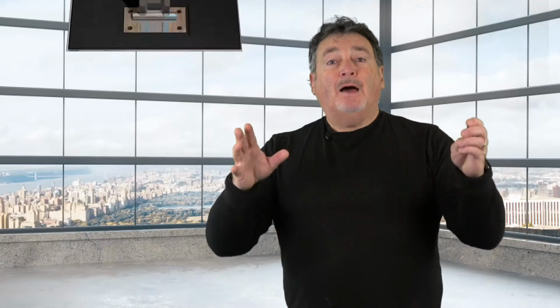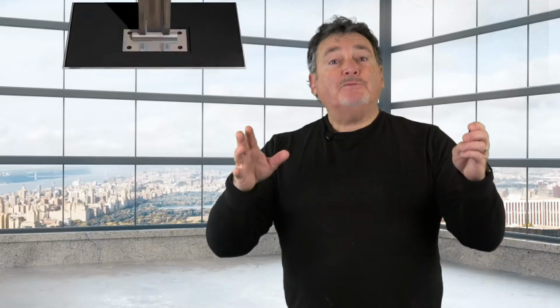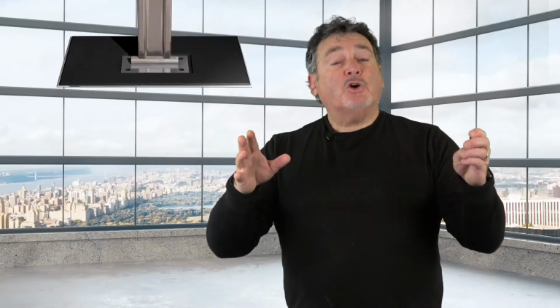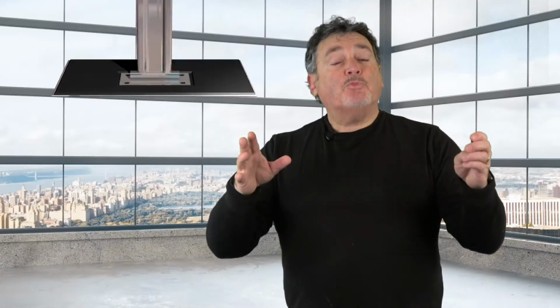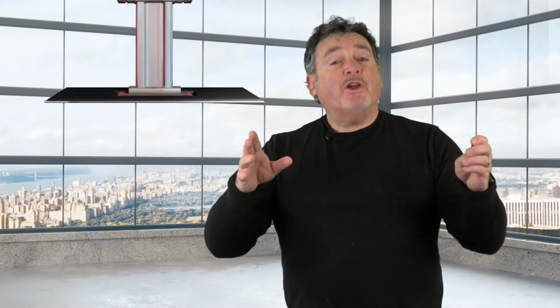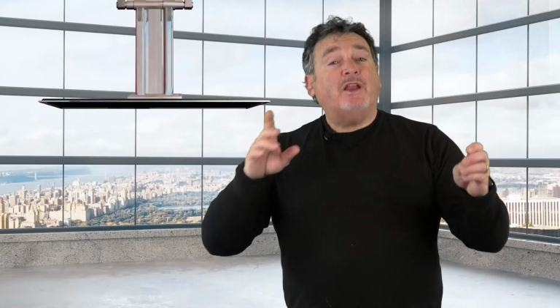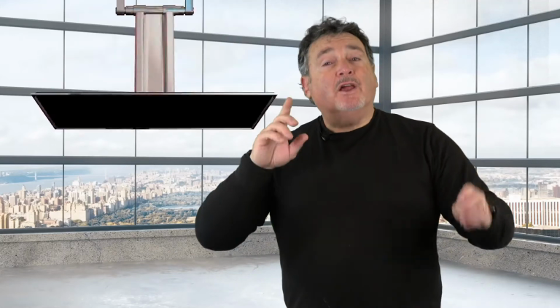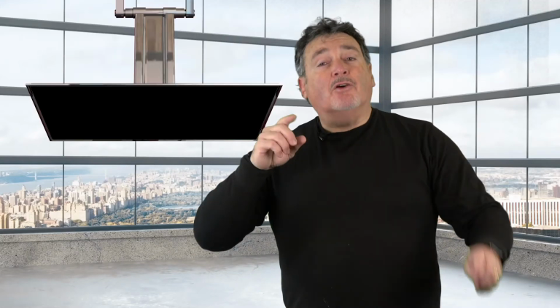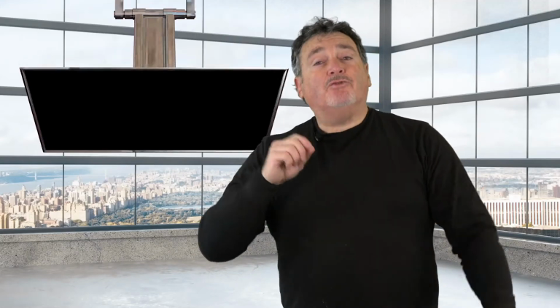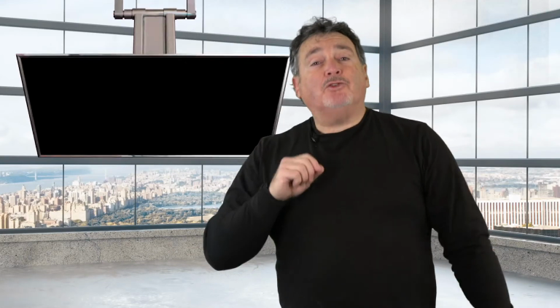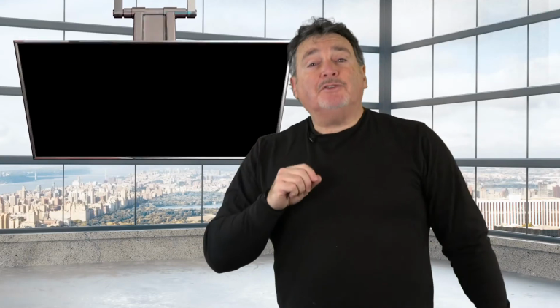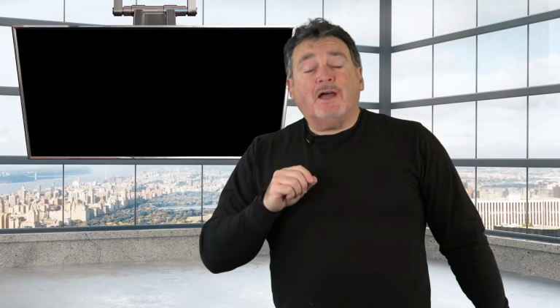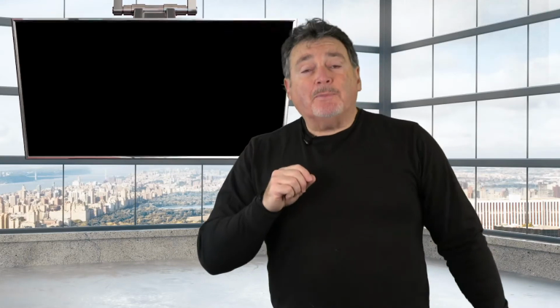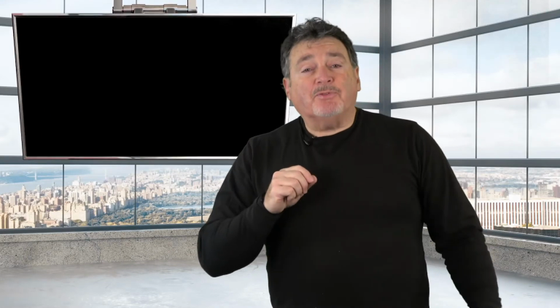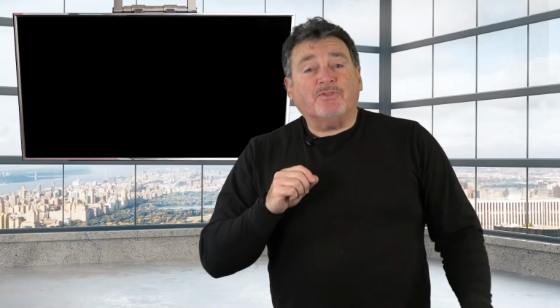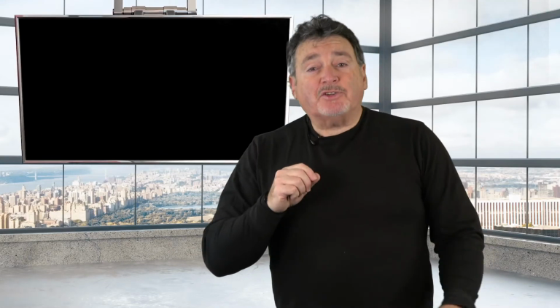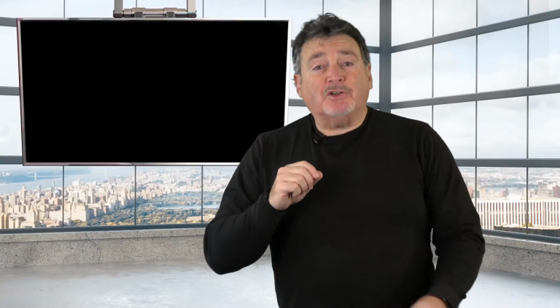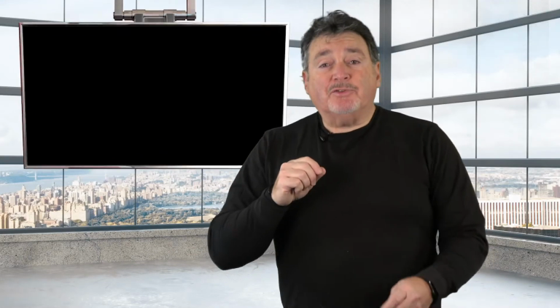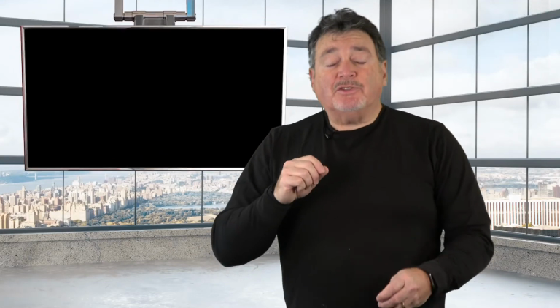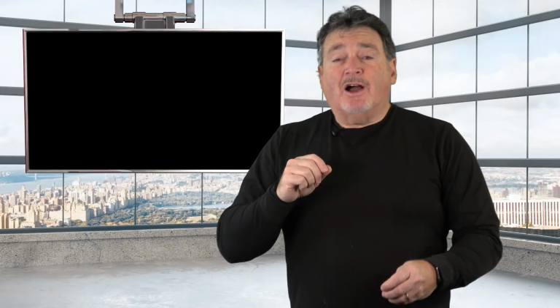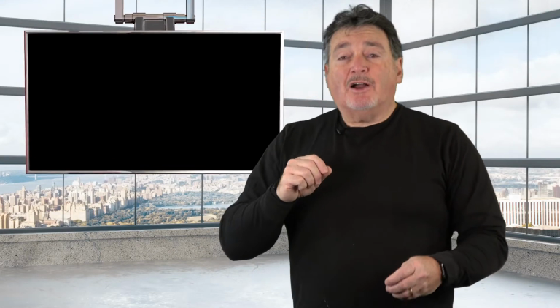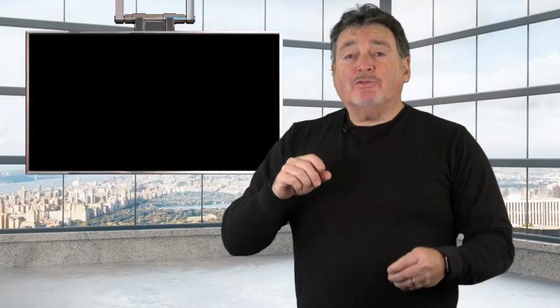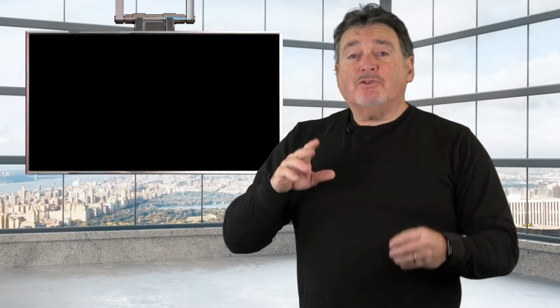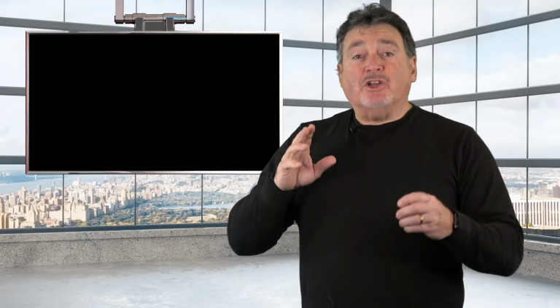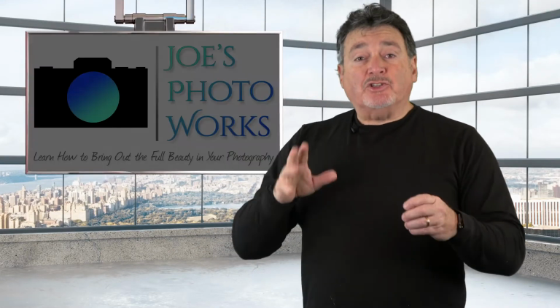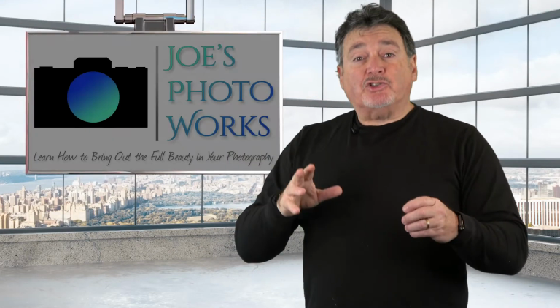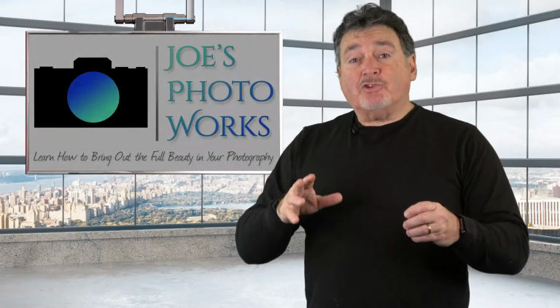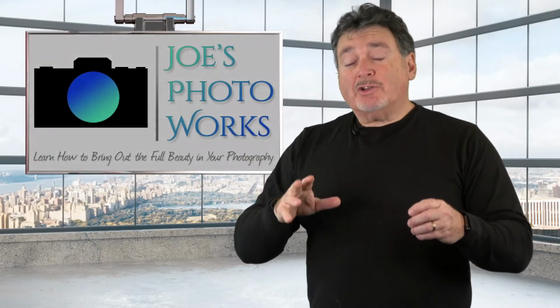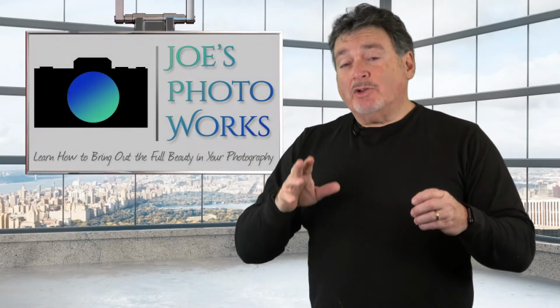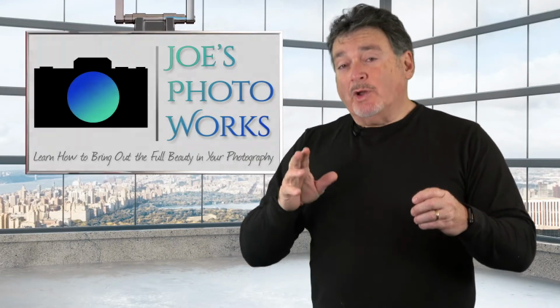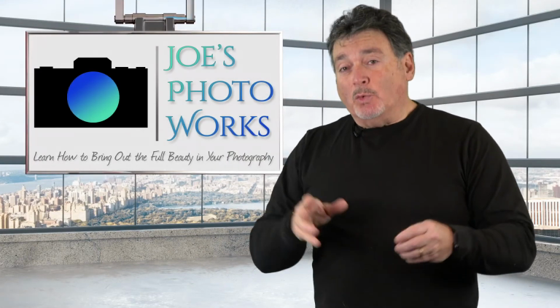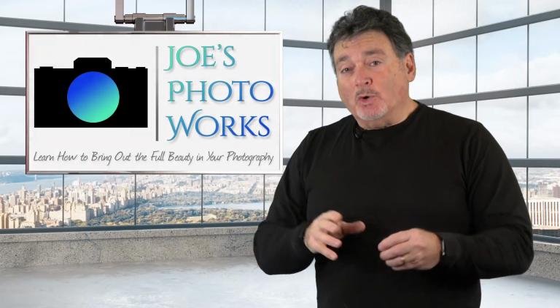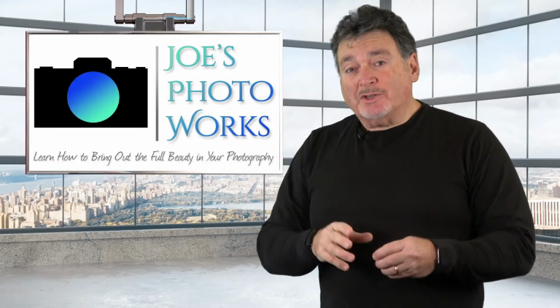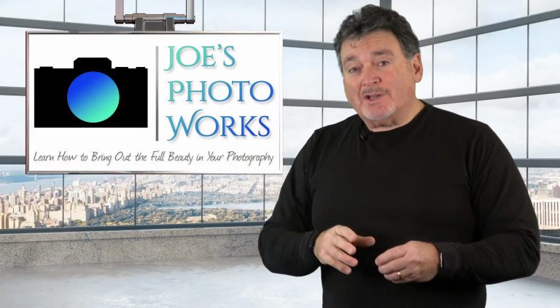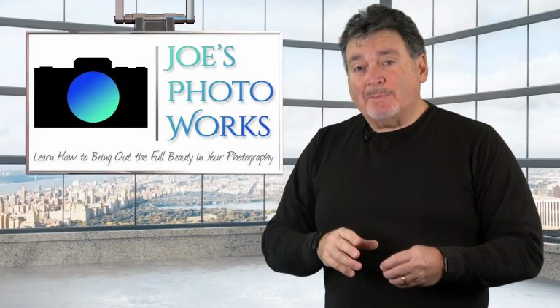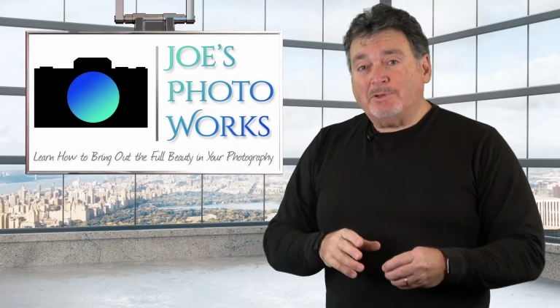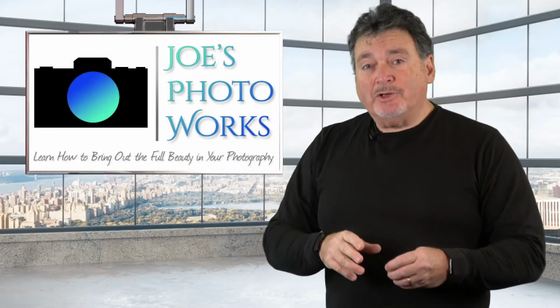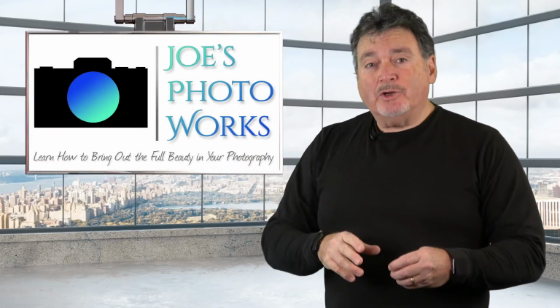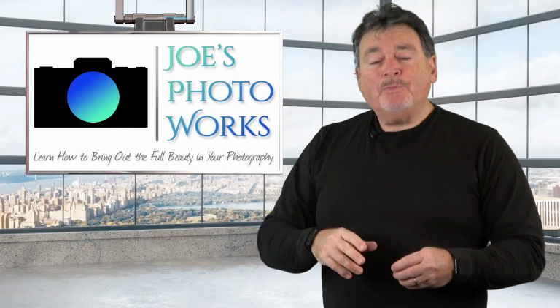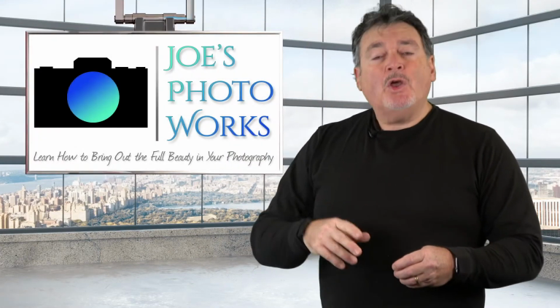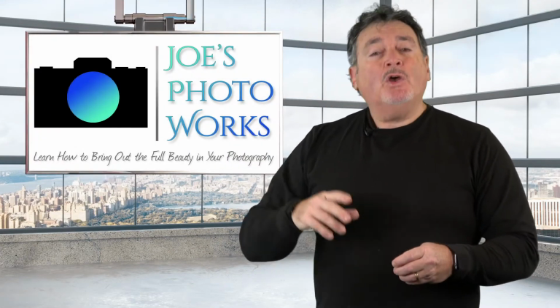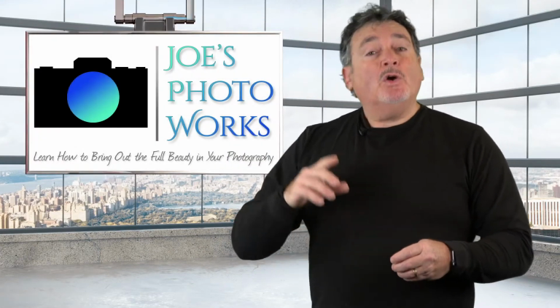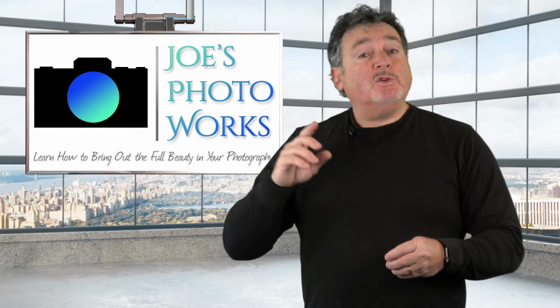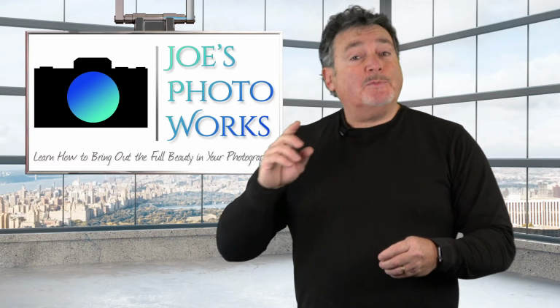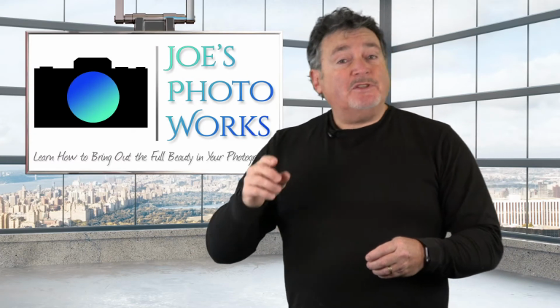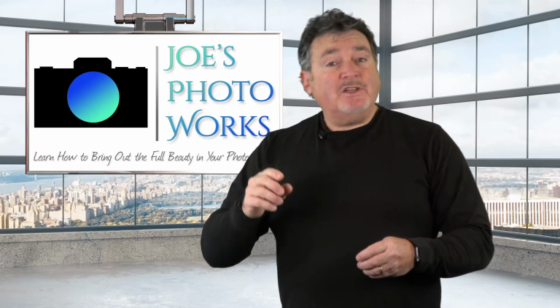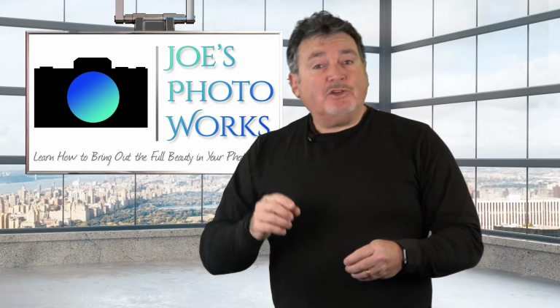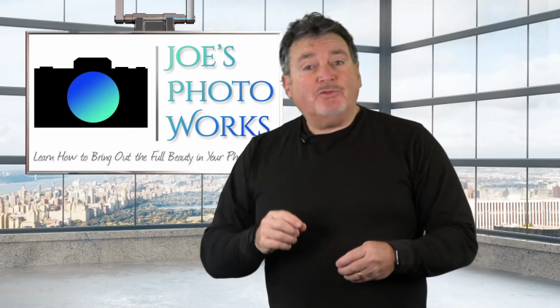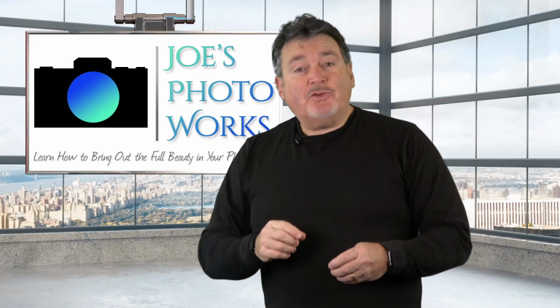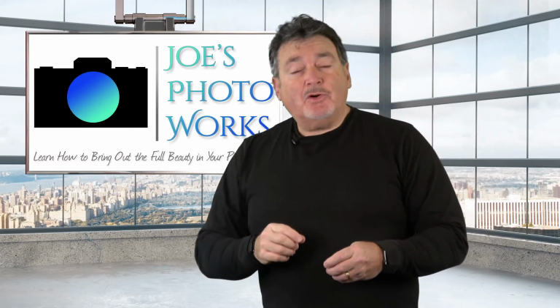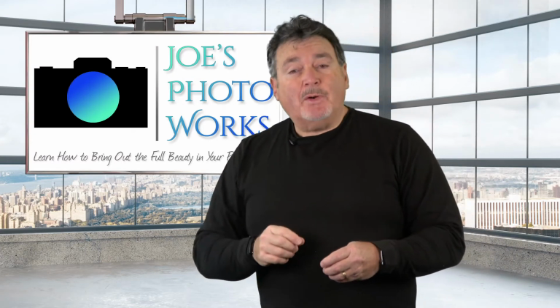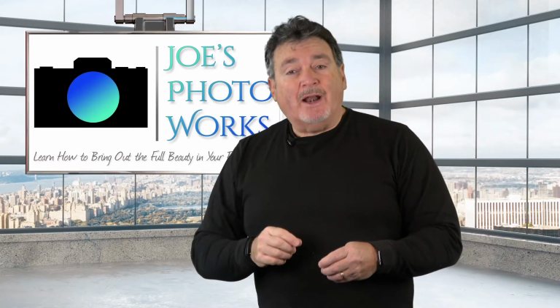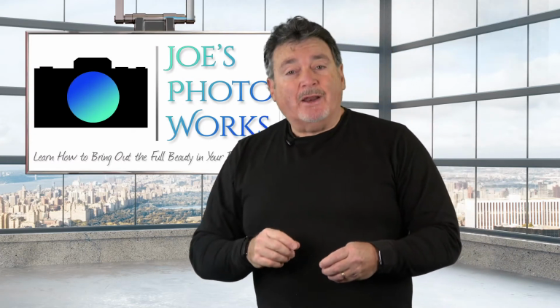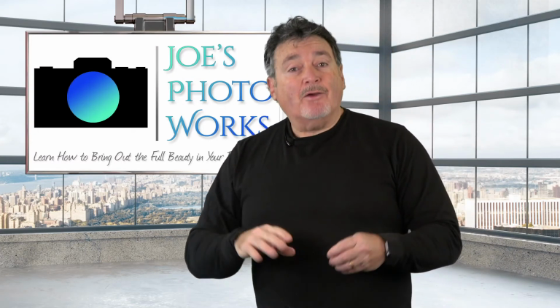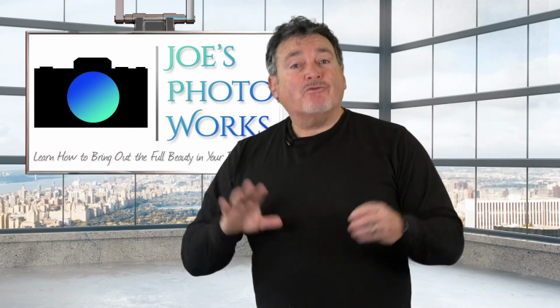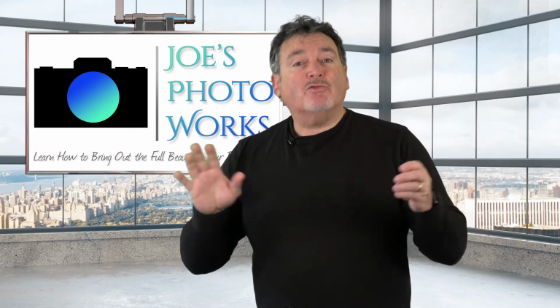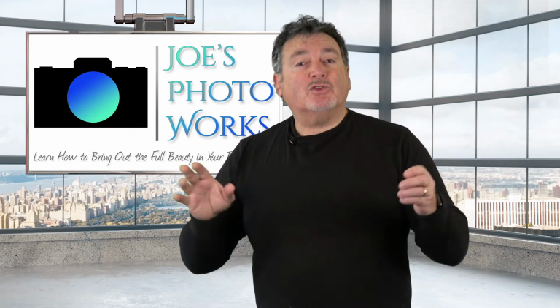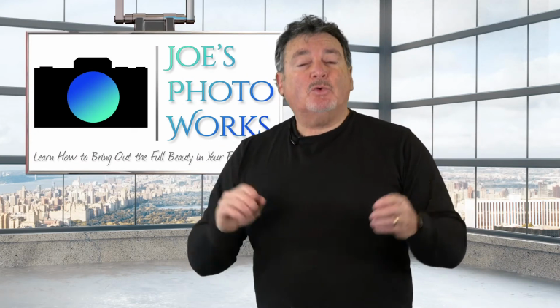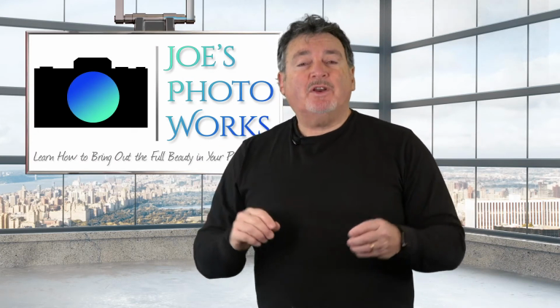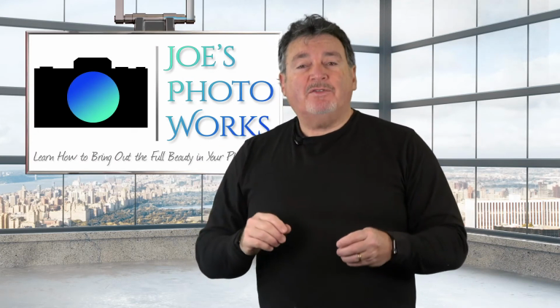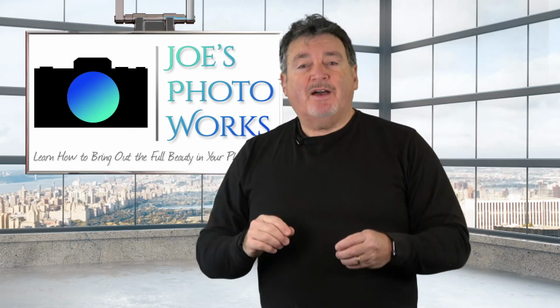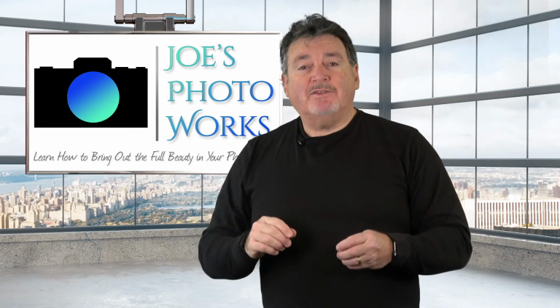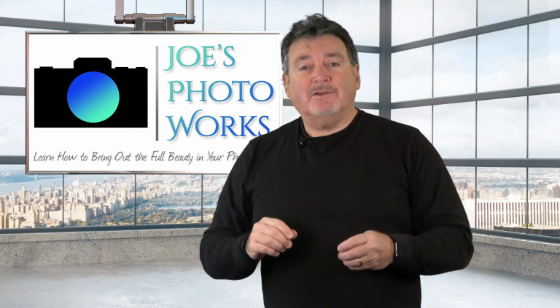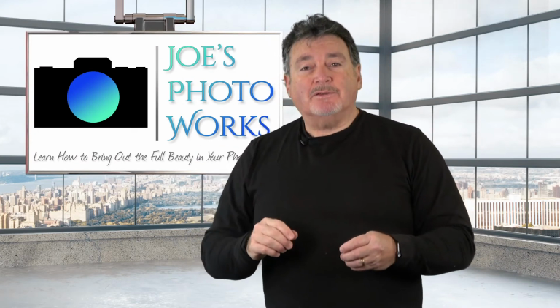I'm Joe Brady, a full-time professional photographer, instructor, and workshop leader who has been teaching photo editing for over 25 years.